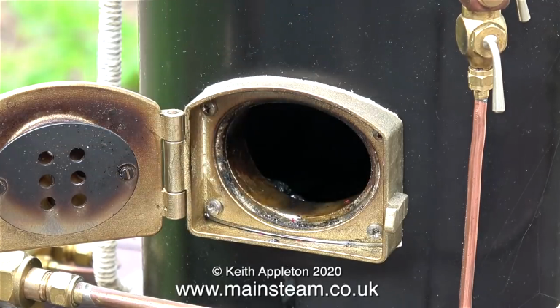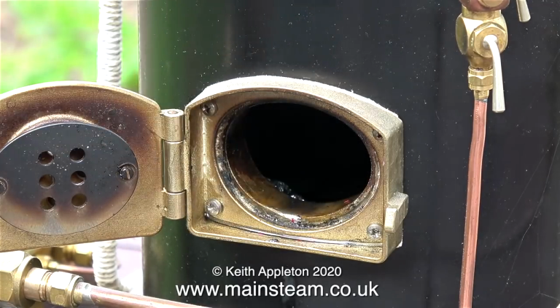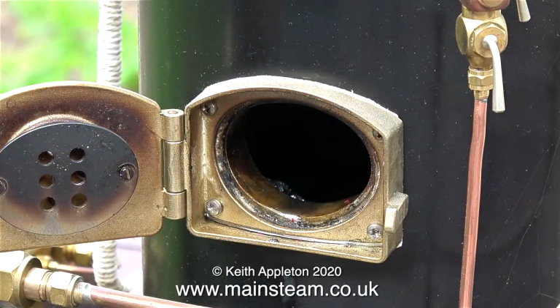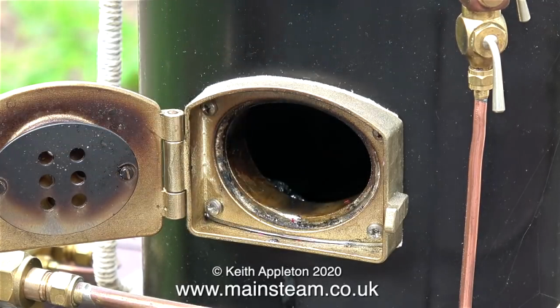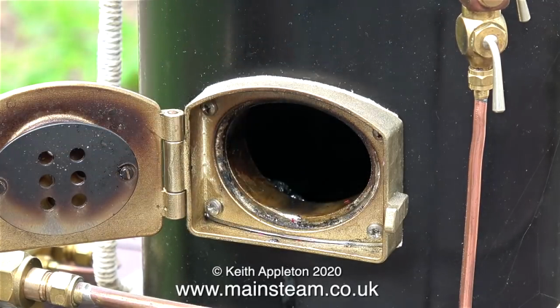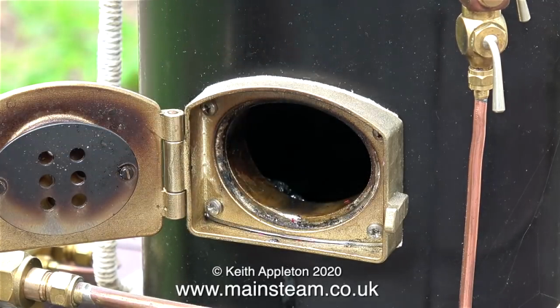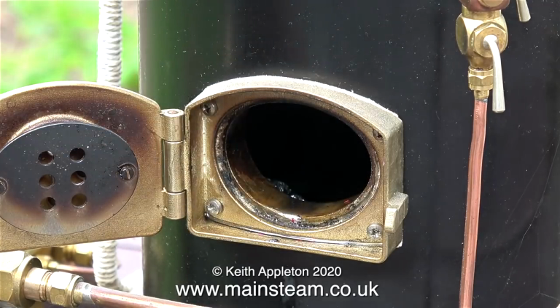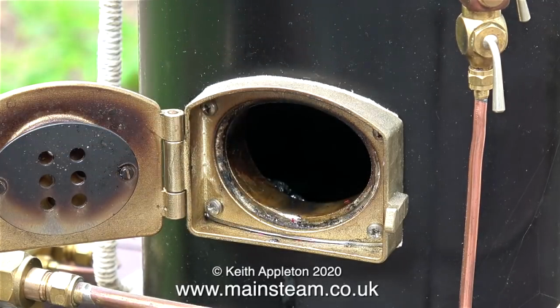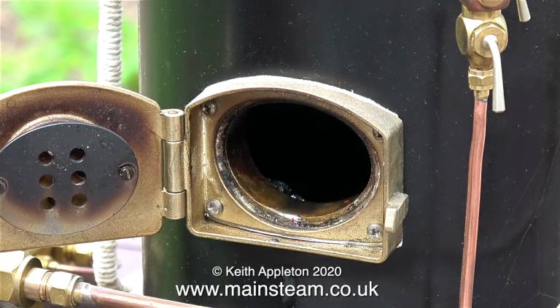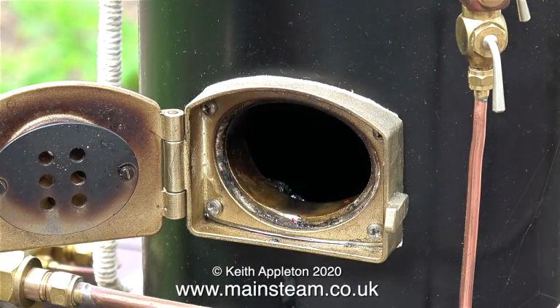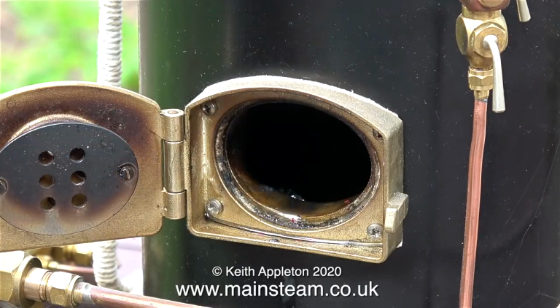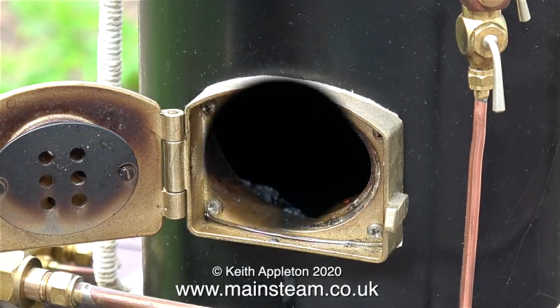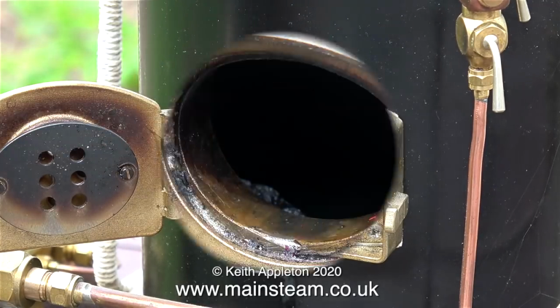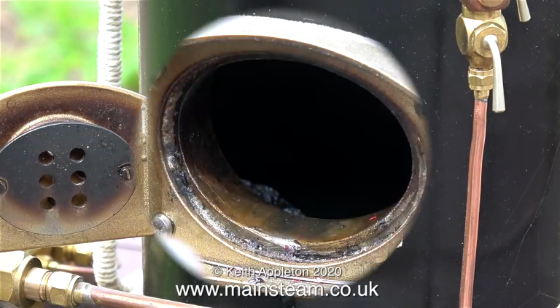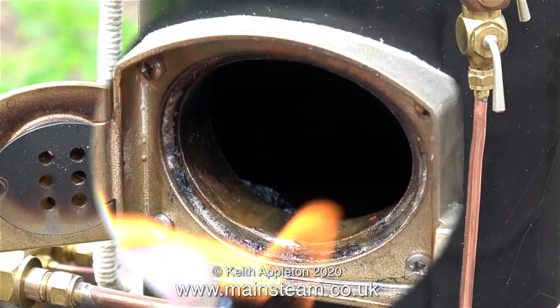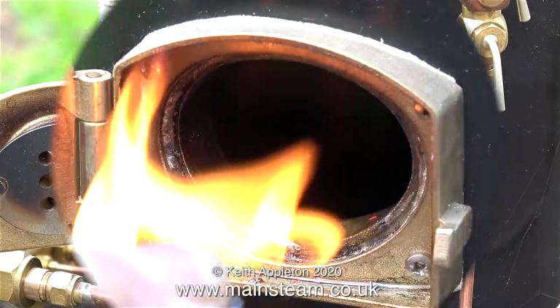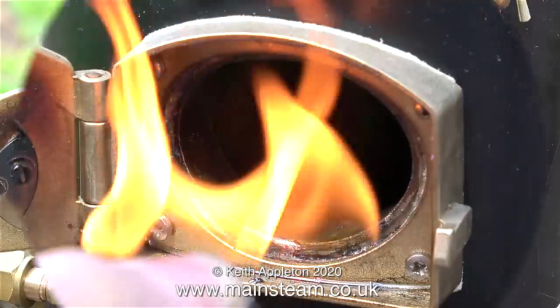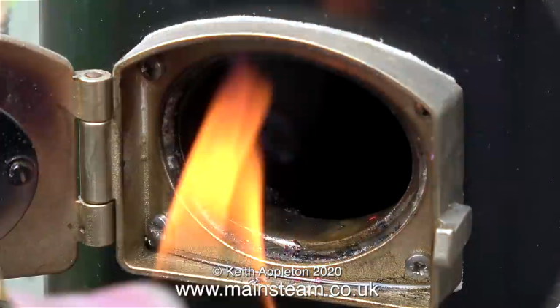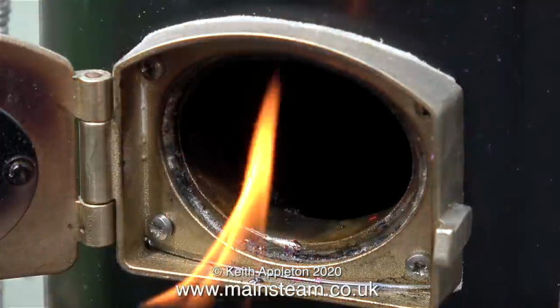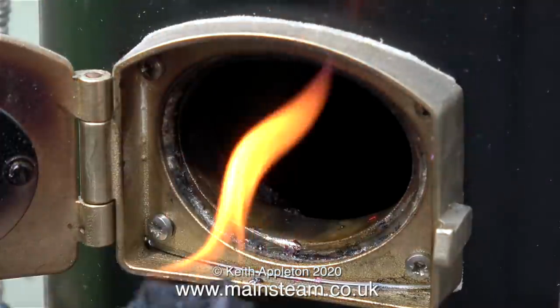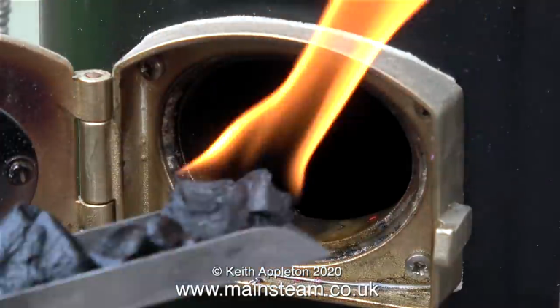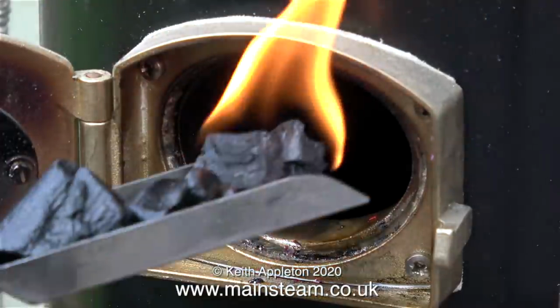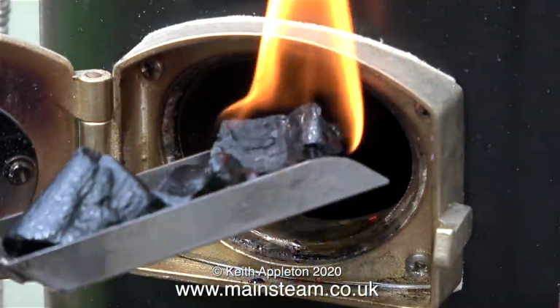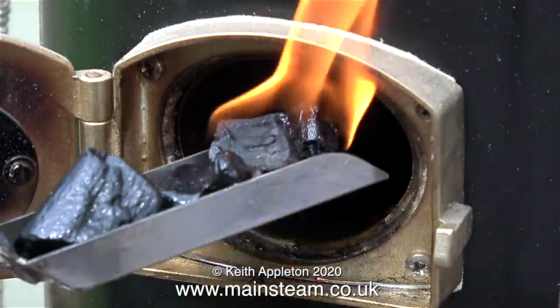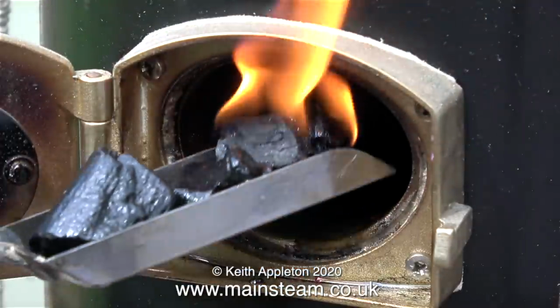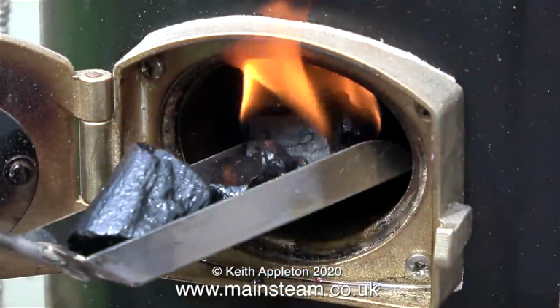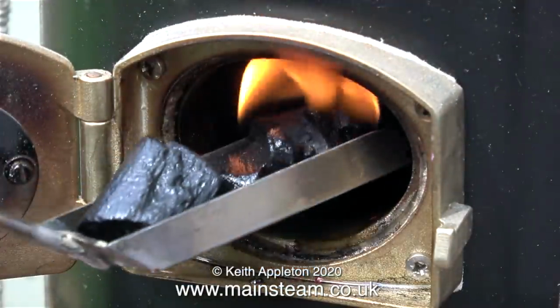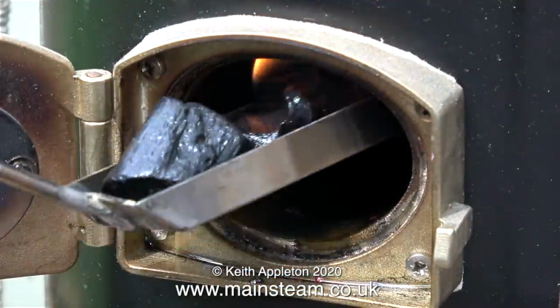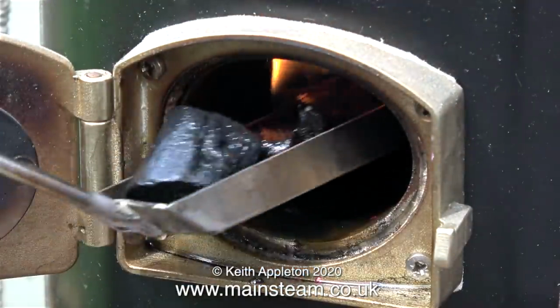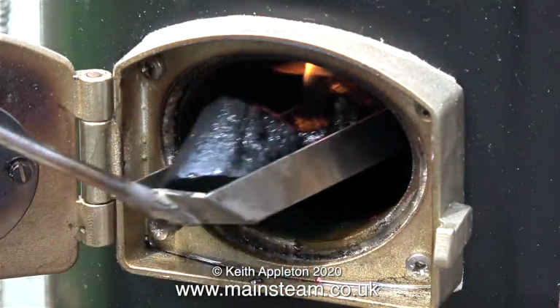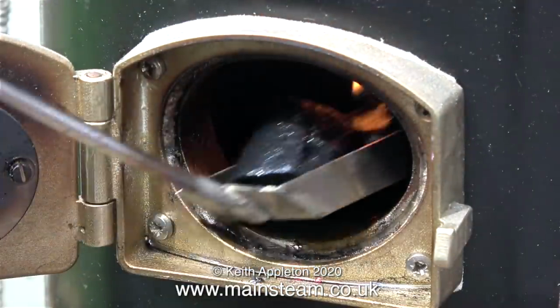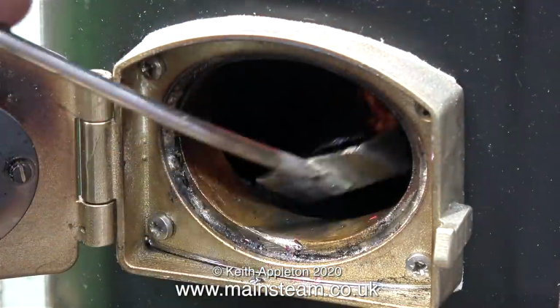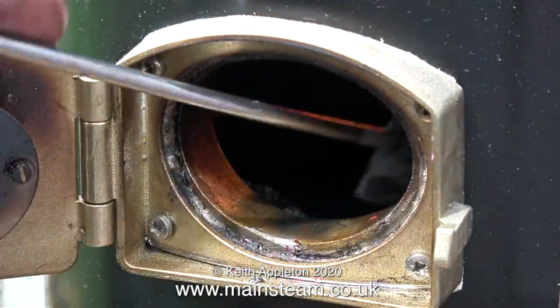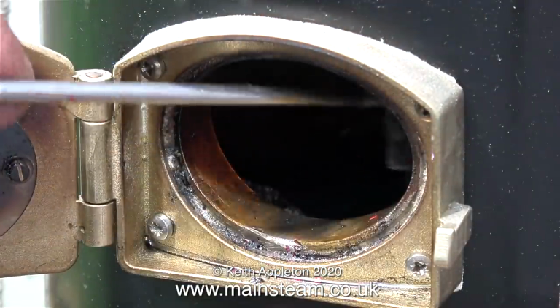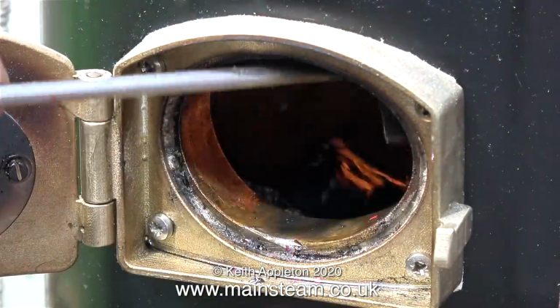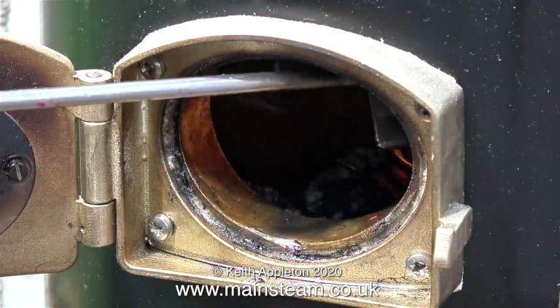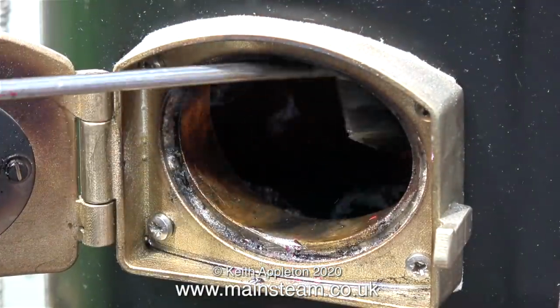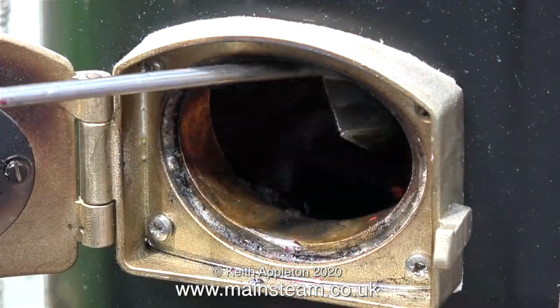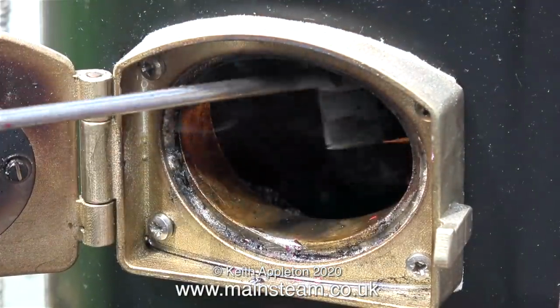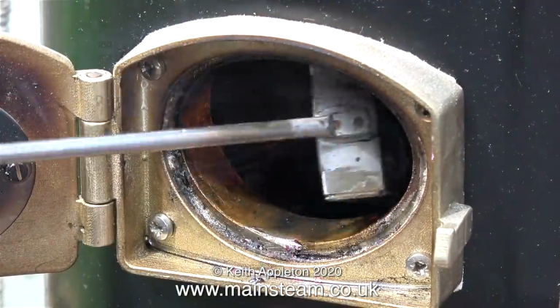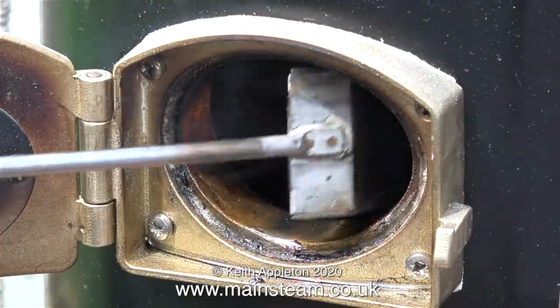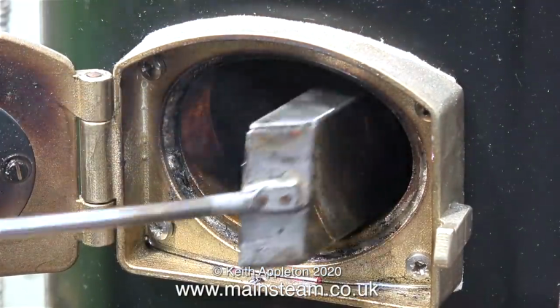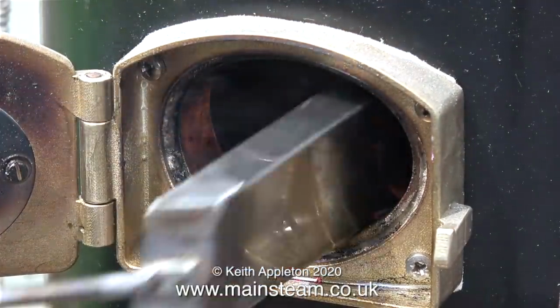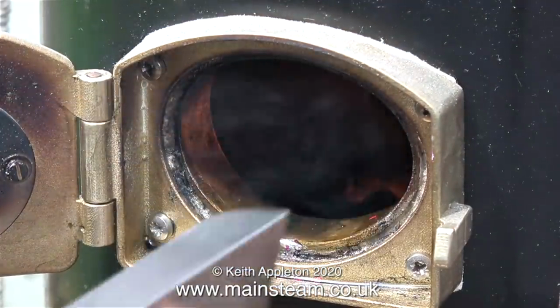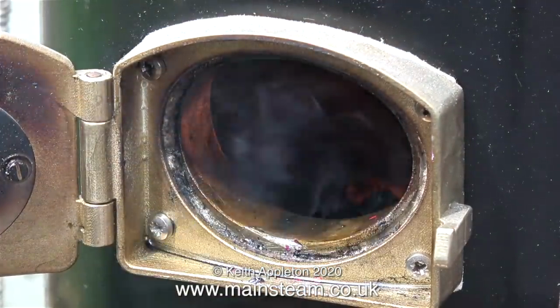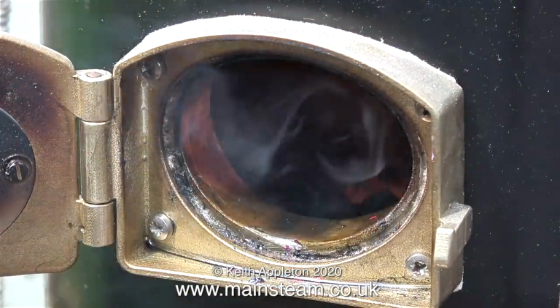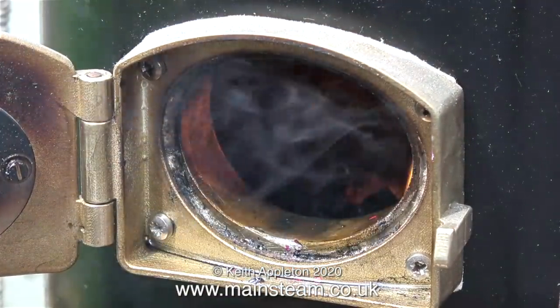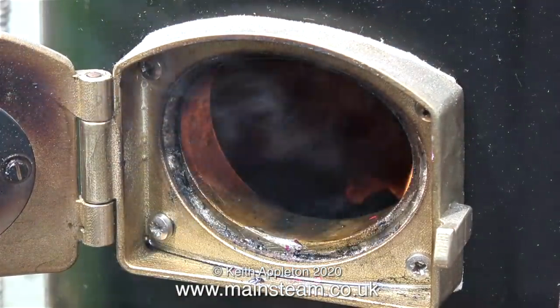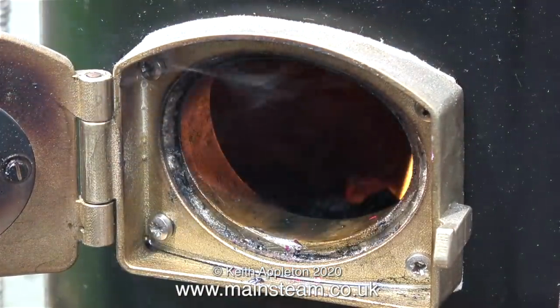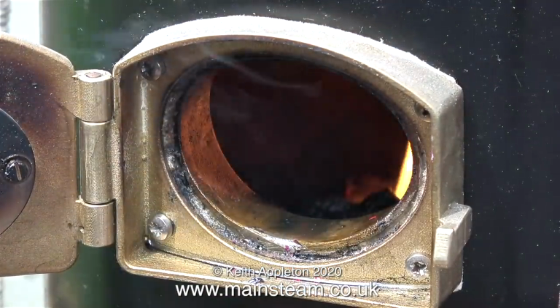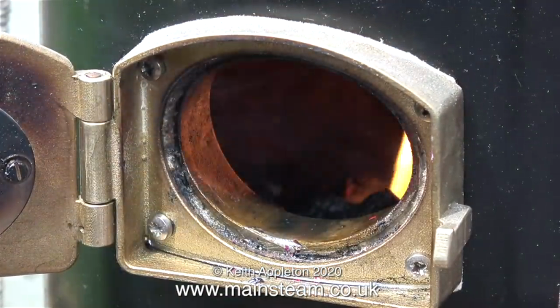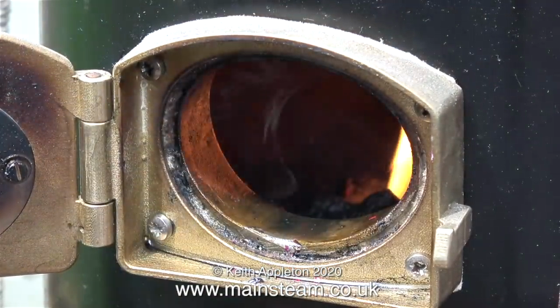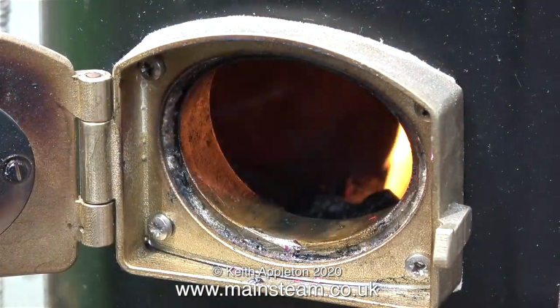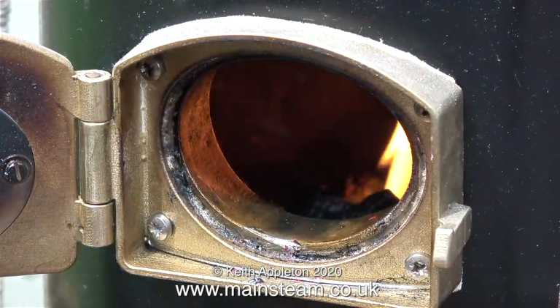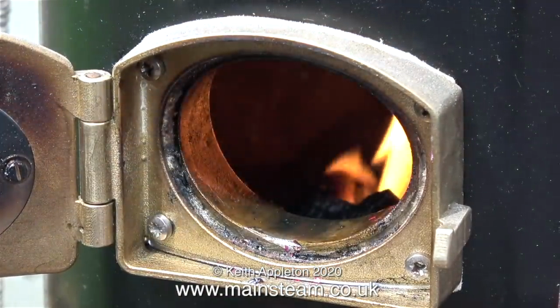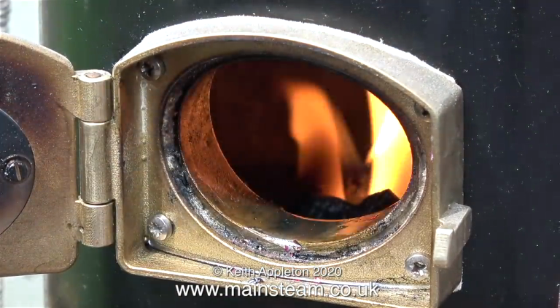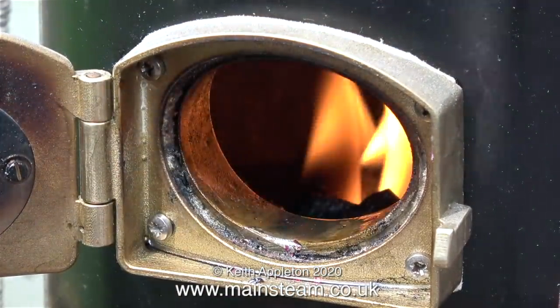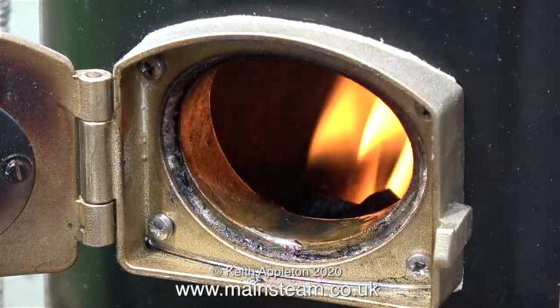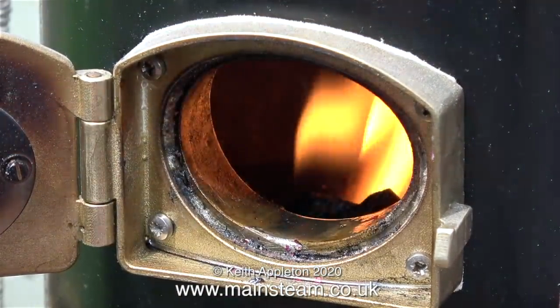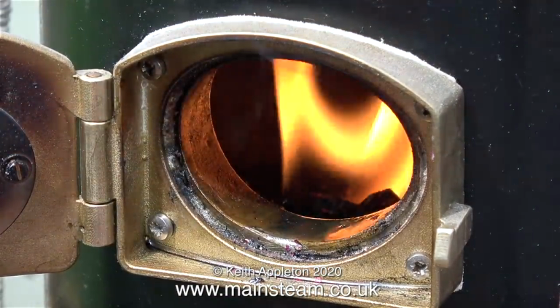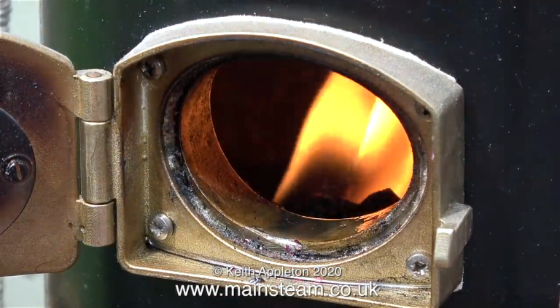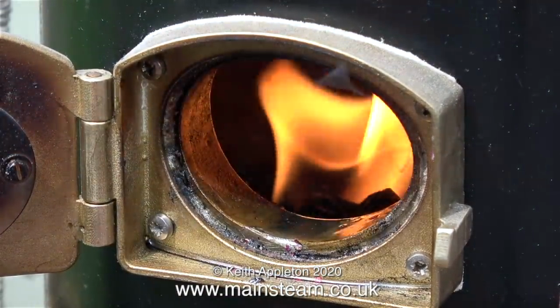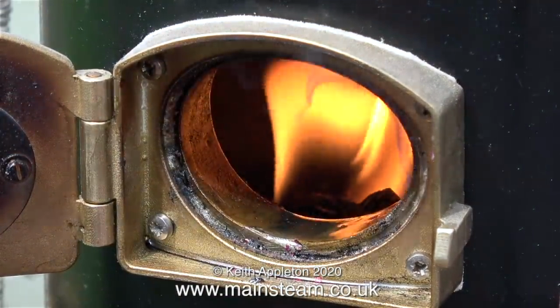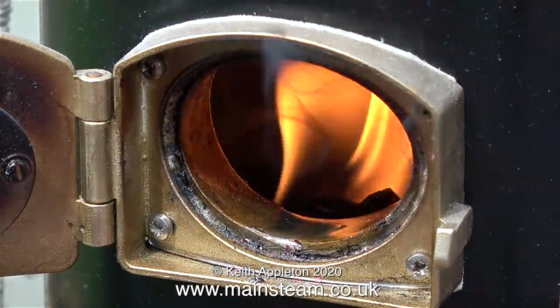I lit the final shovel full of charcoal before putting it in the firebox, and this lights the rest of the charcoal in there.